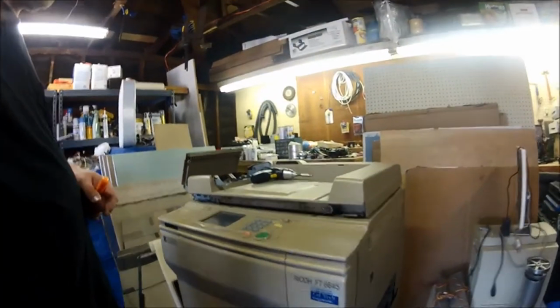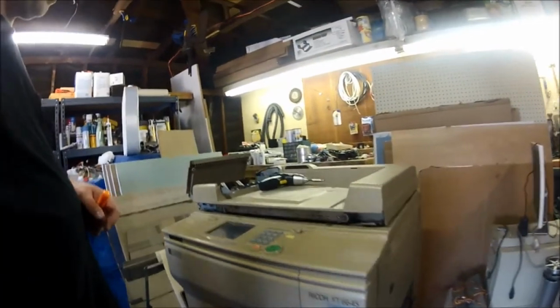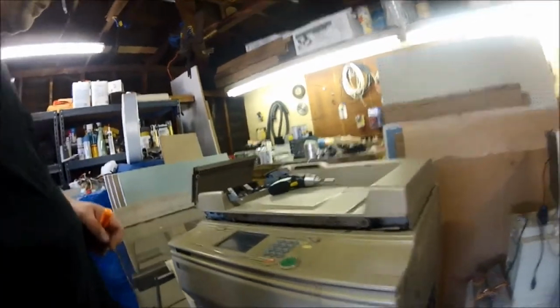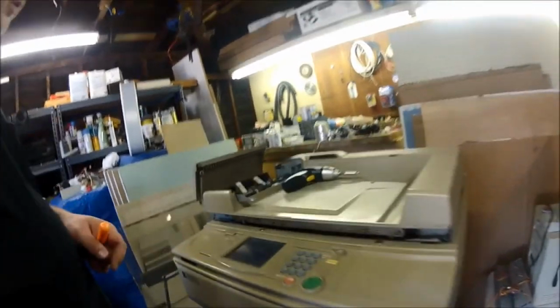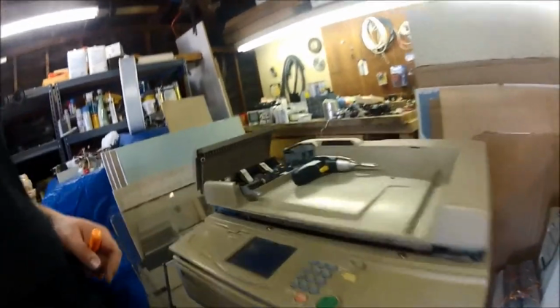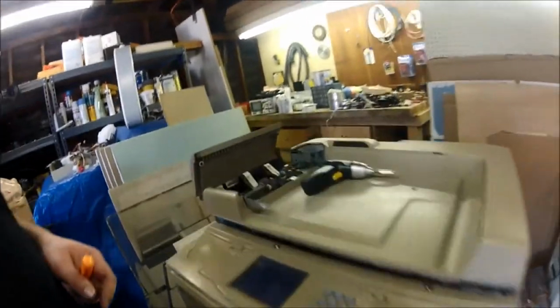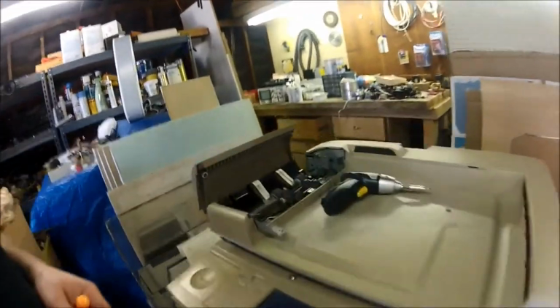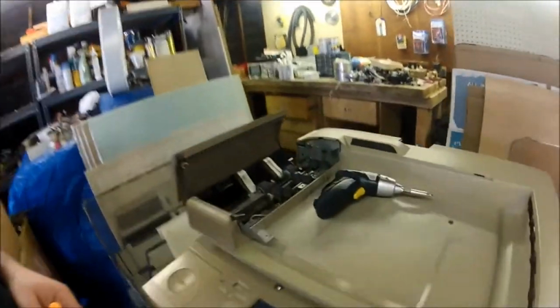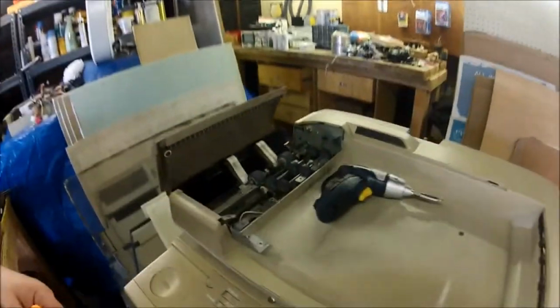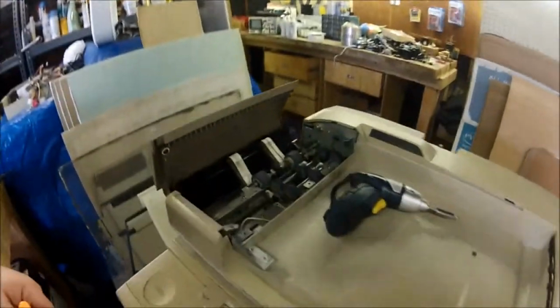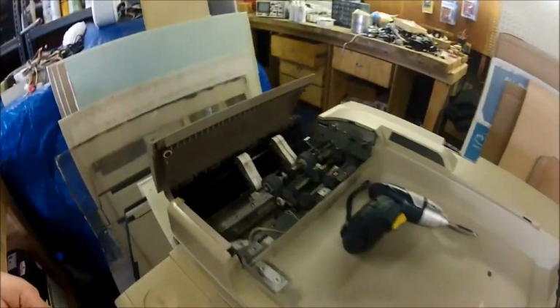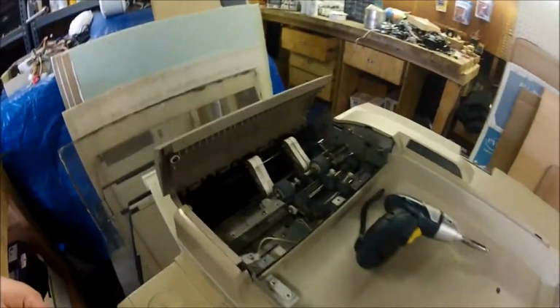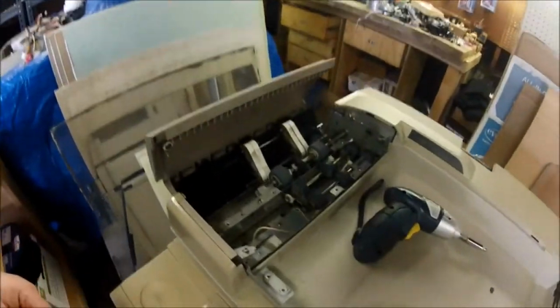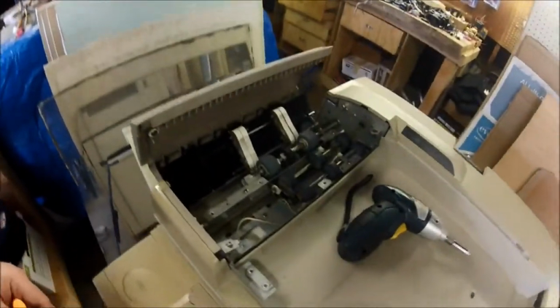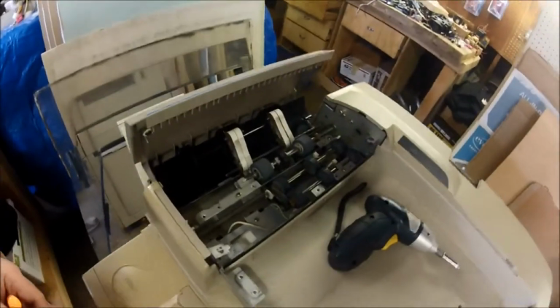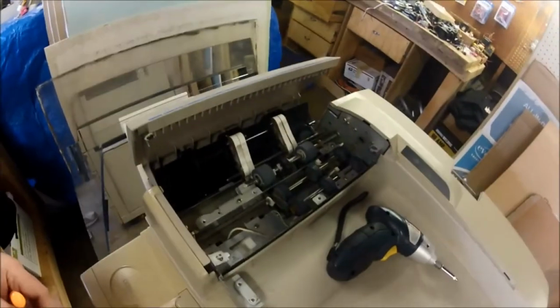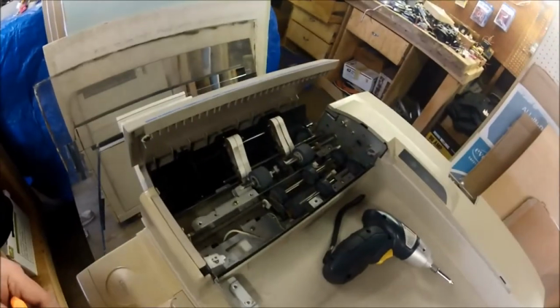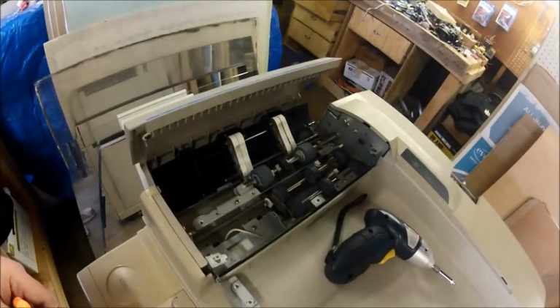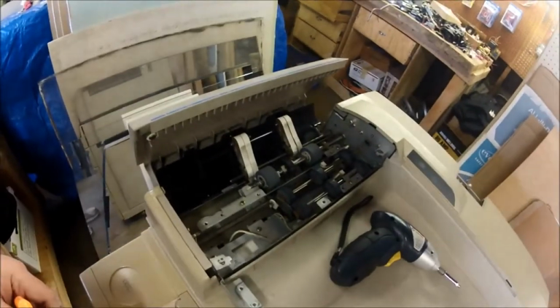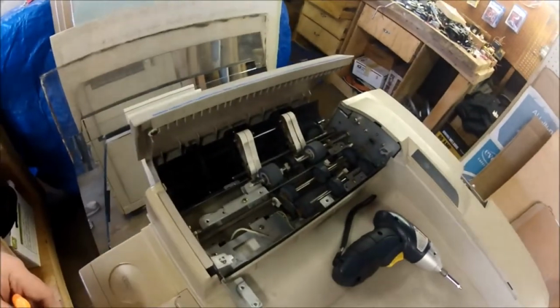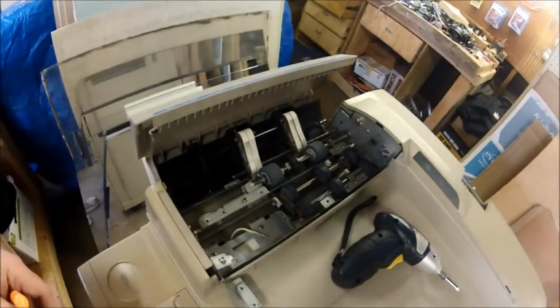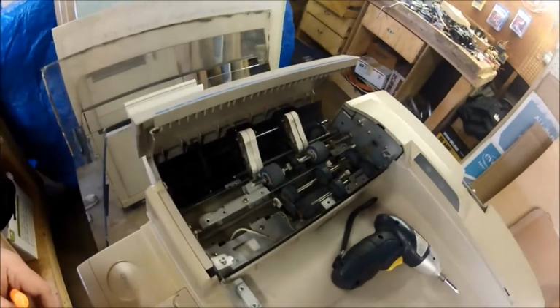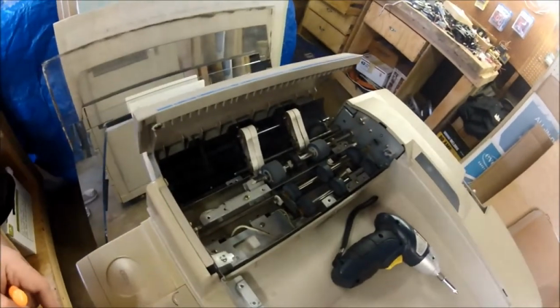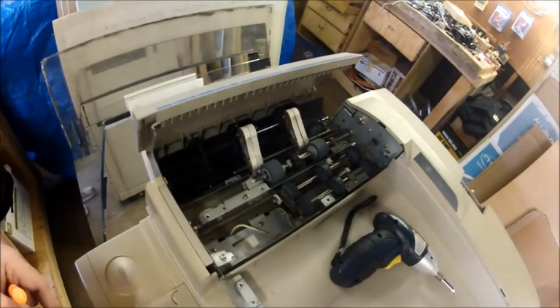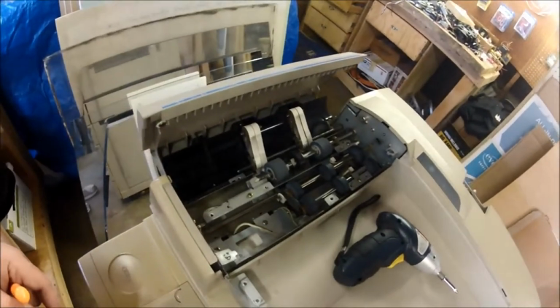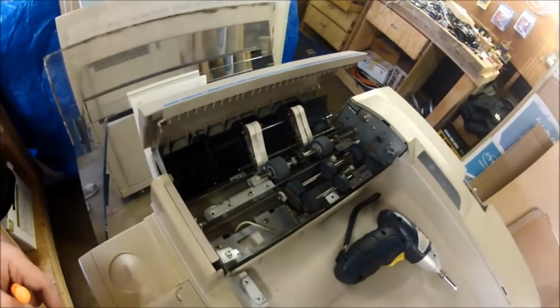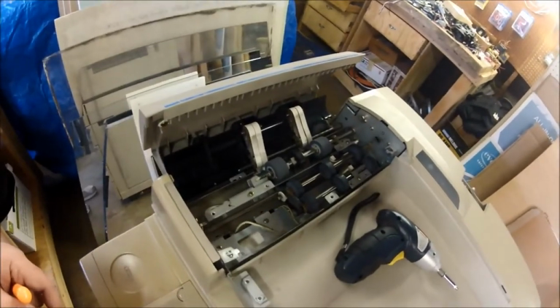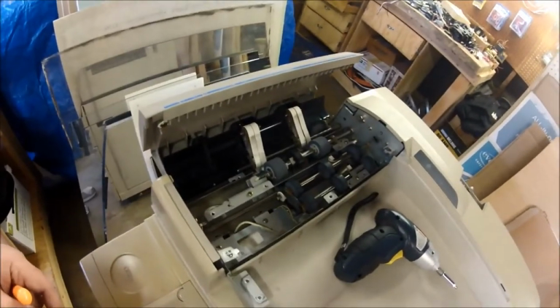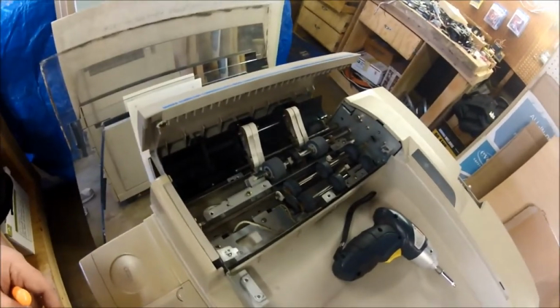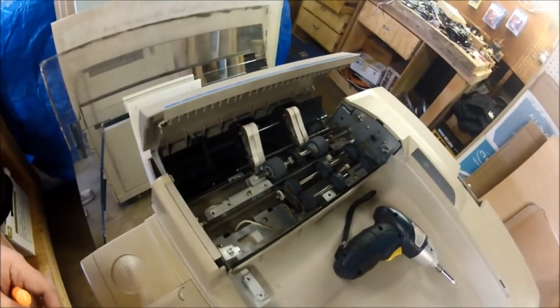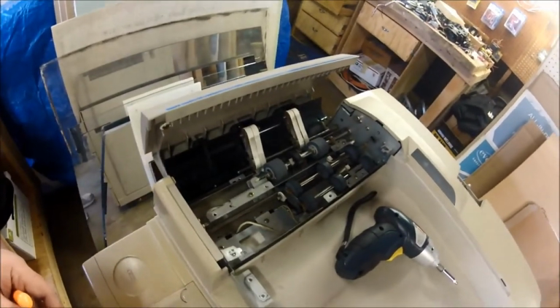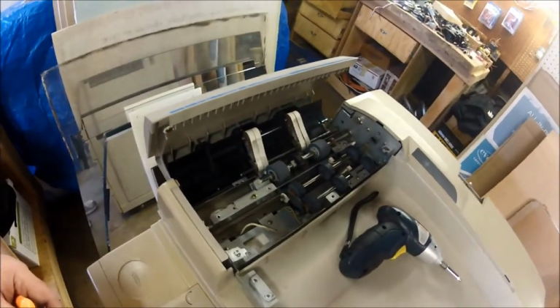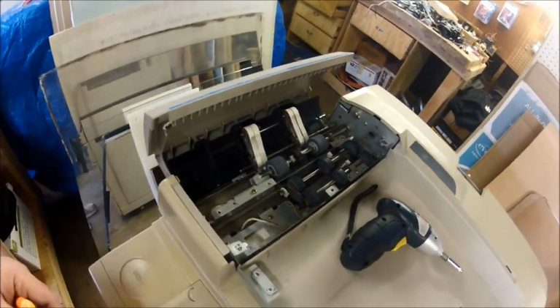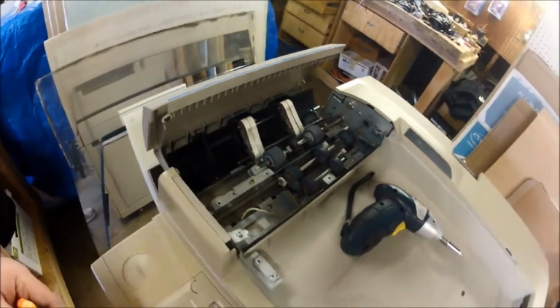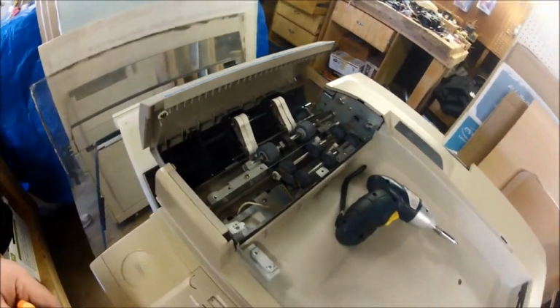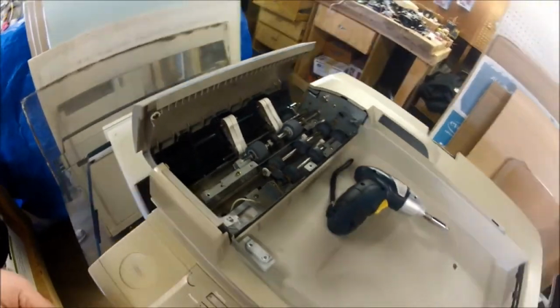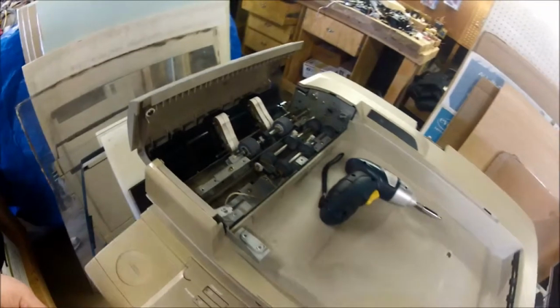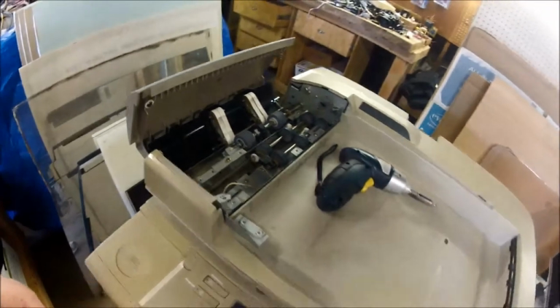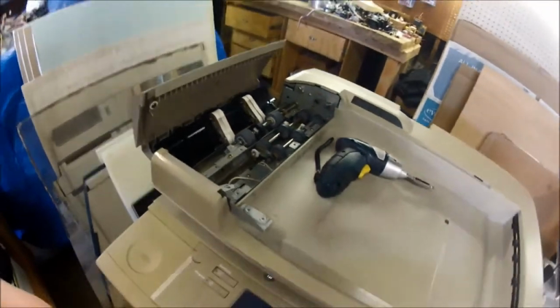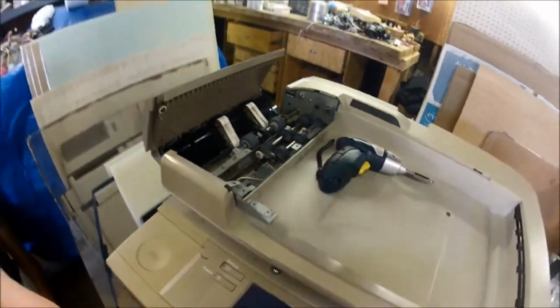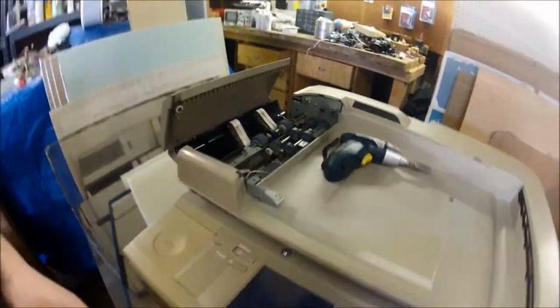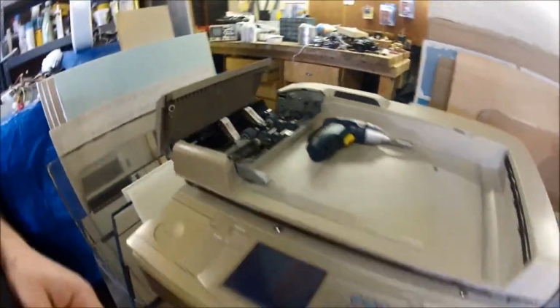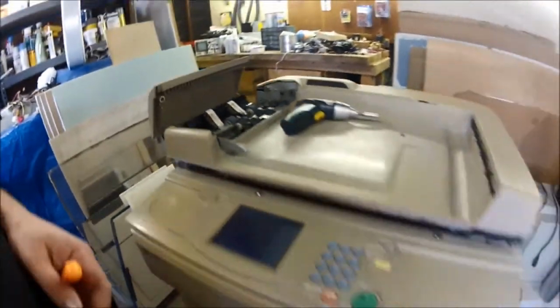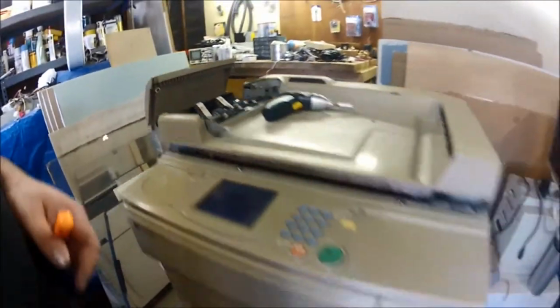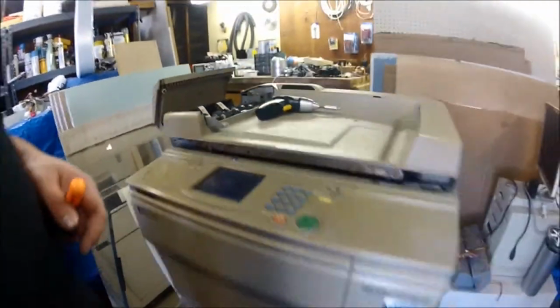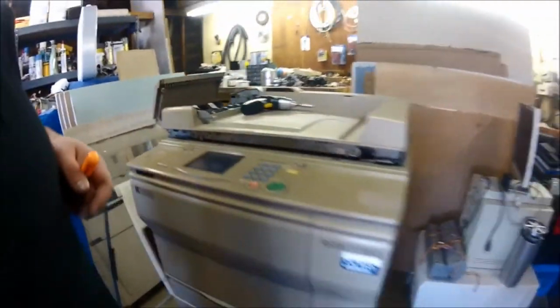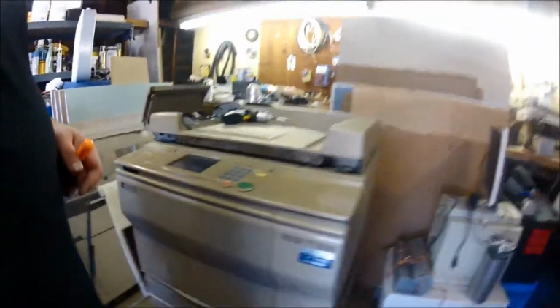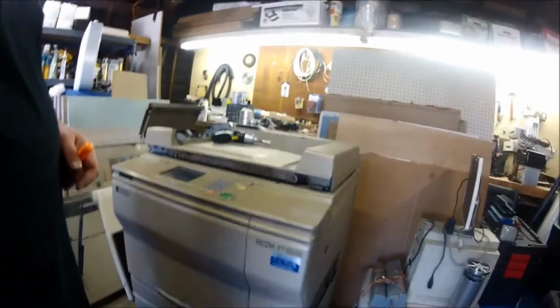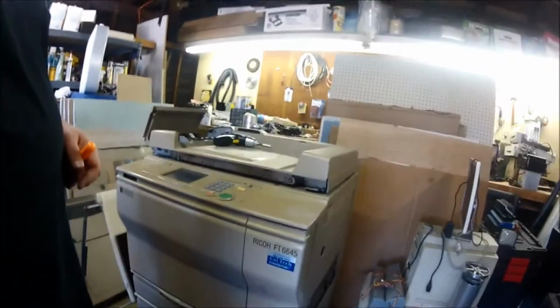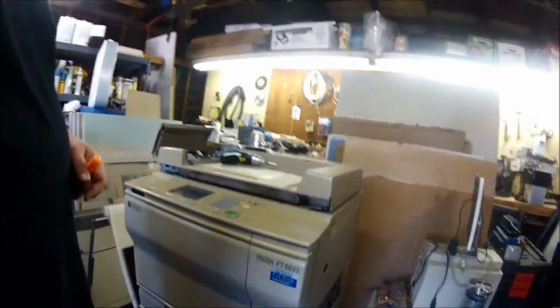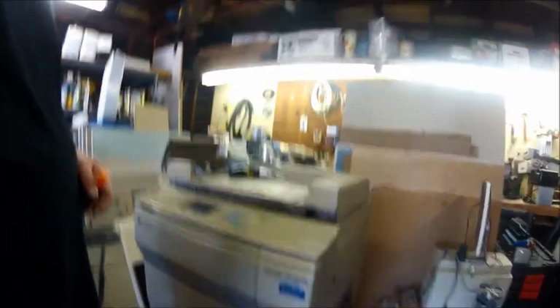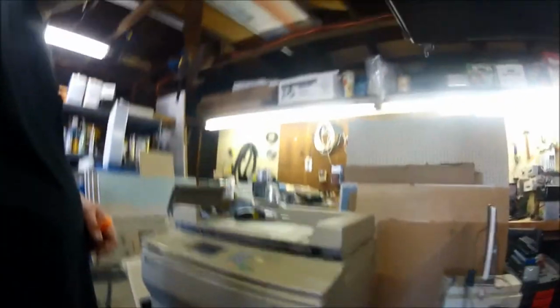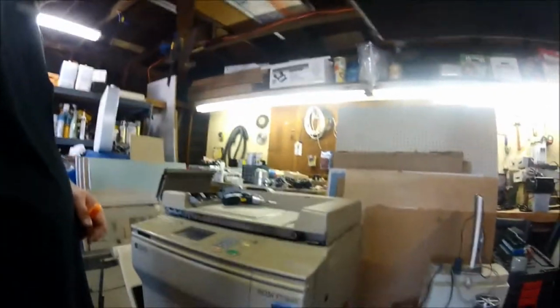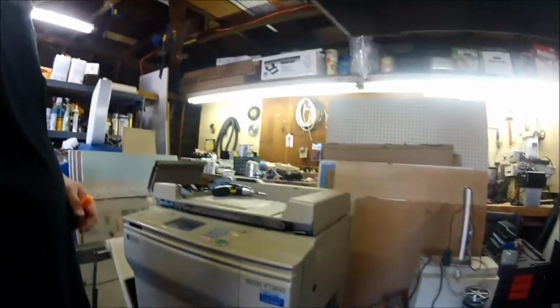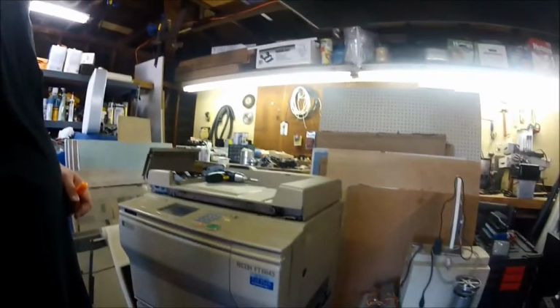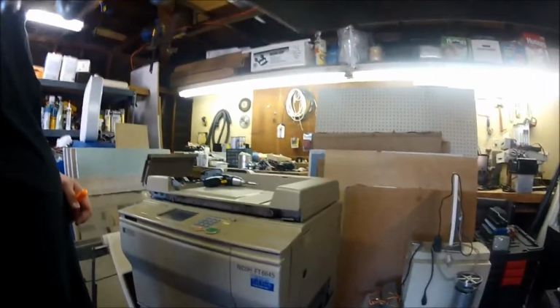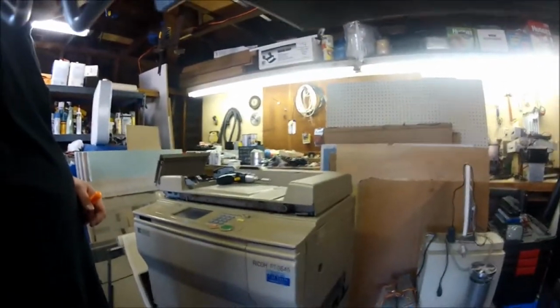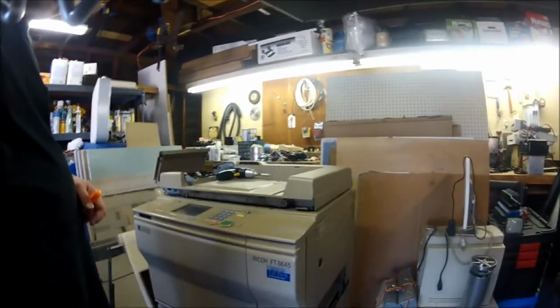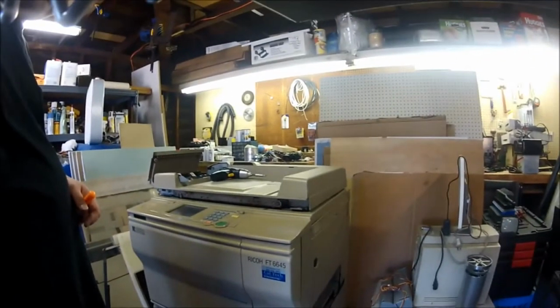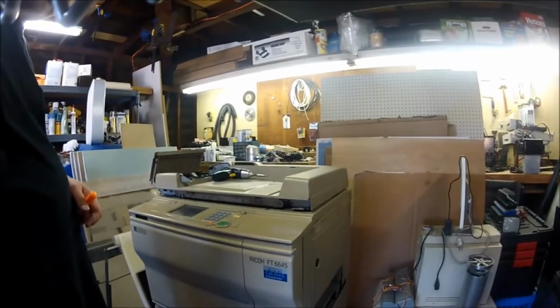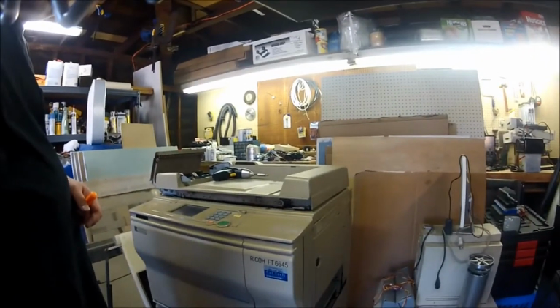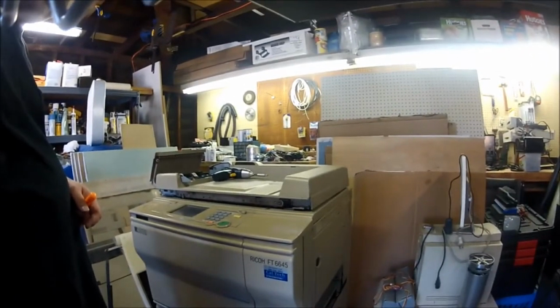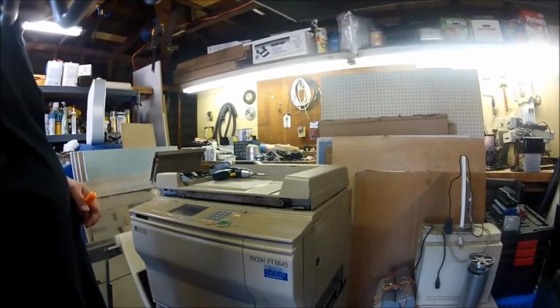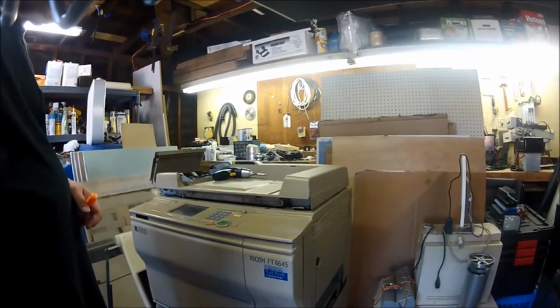Here's just a quick look inside the auto document feeder. I'll get into more of how it works later when I actually tear it all the way apart.